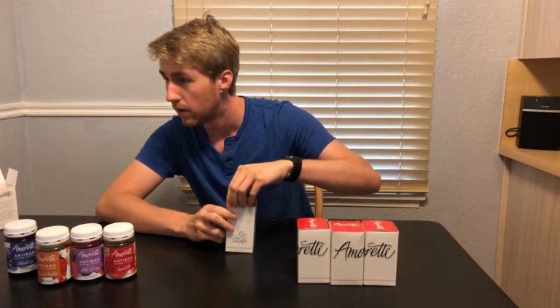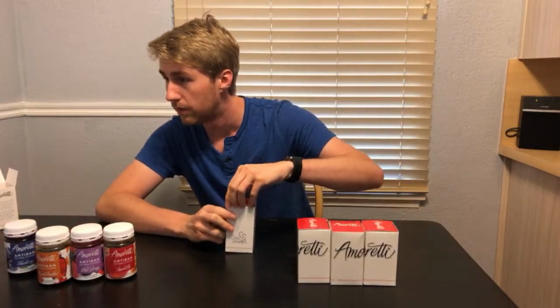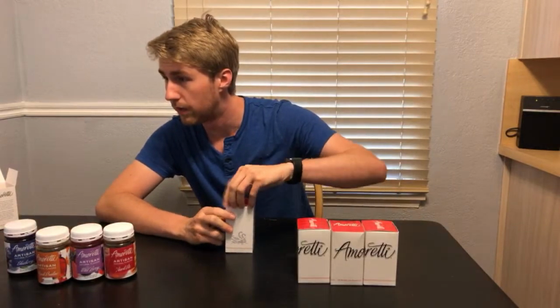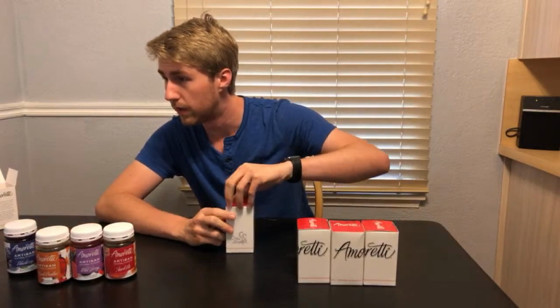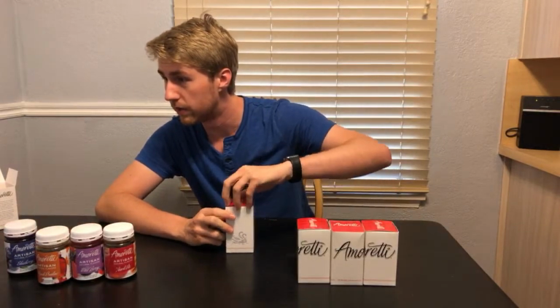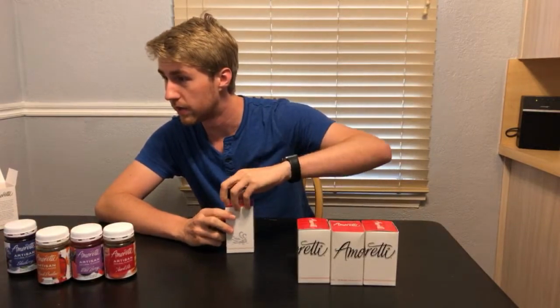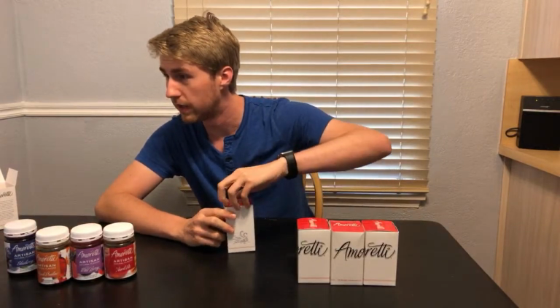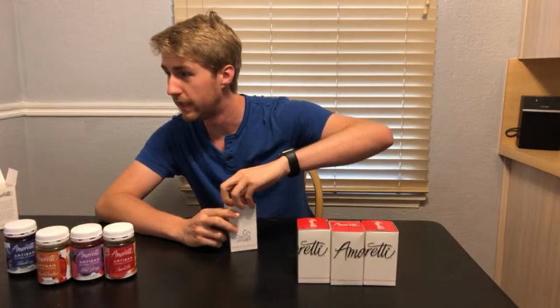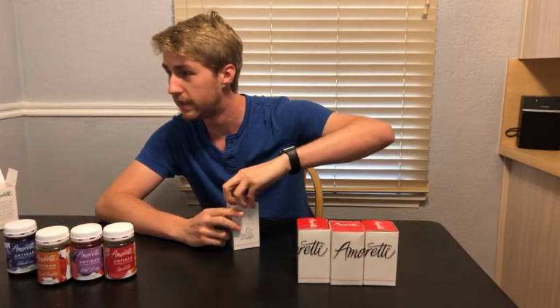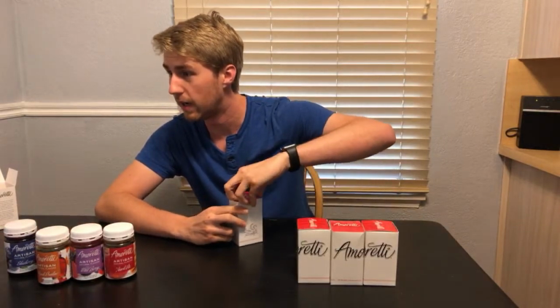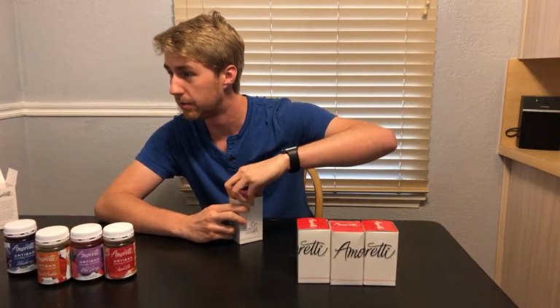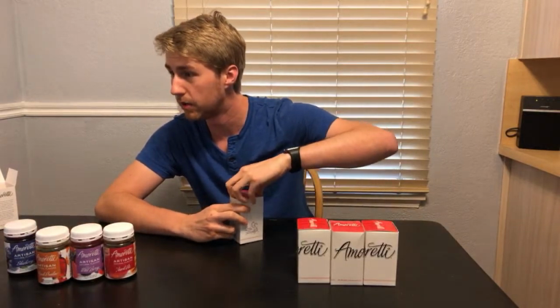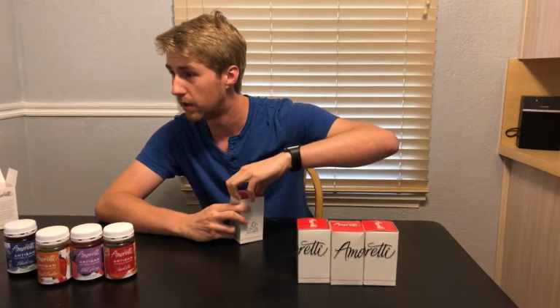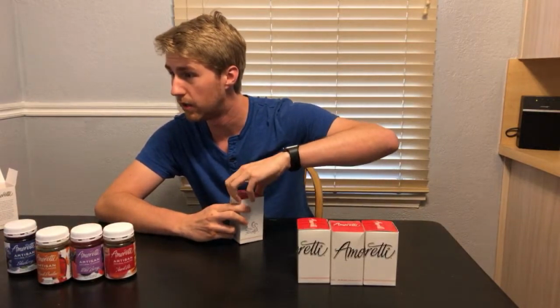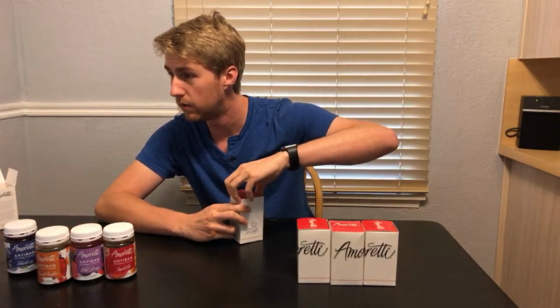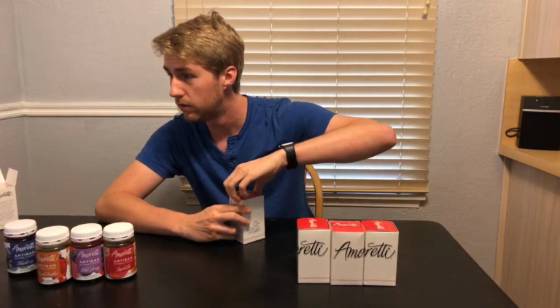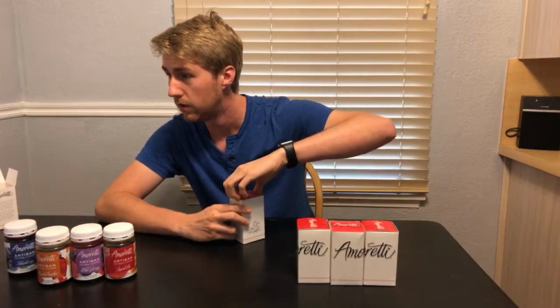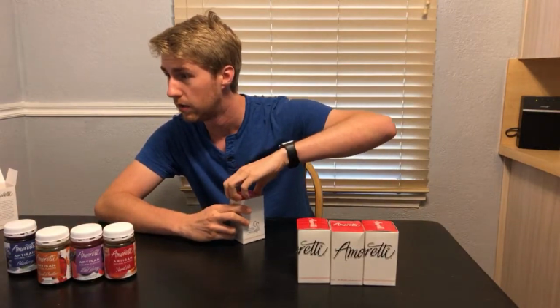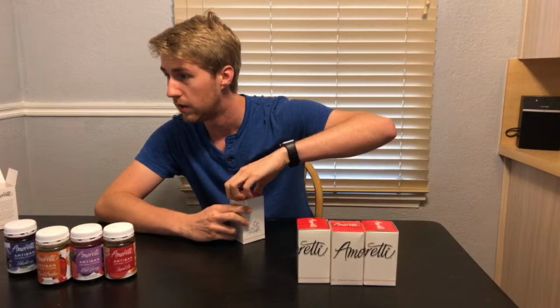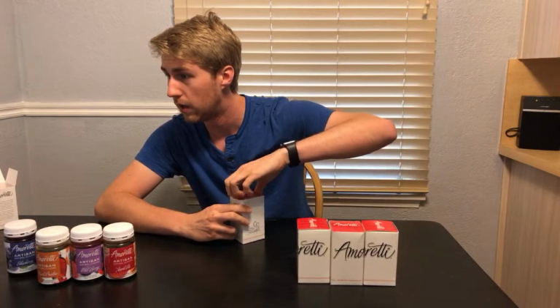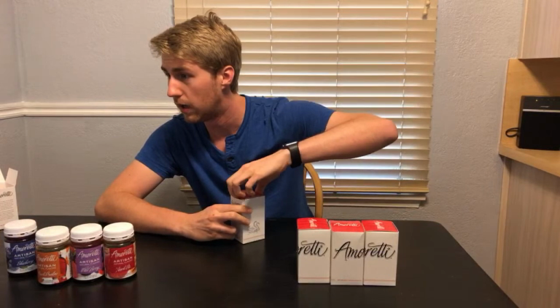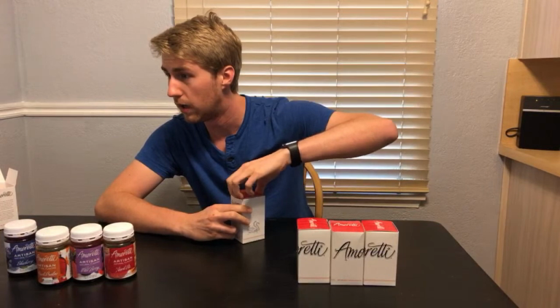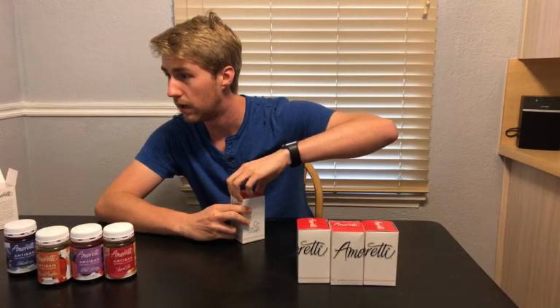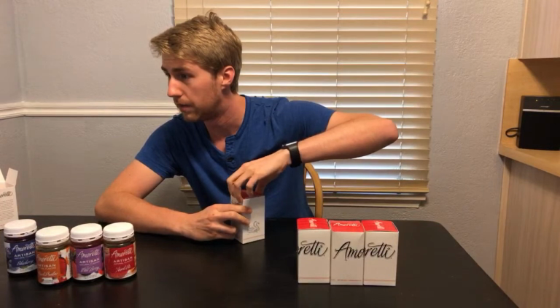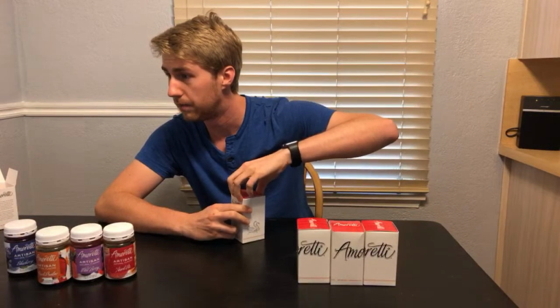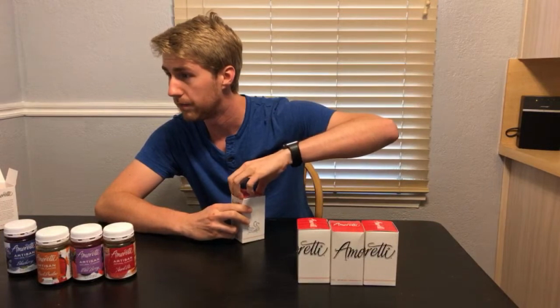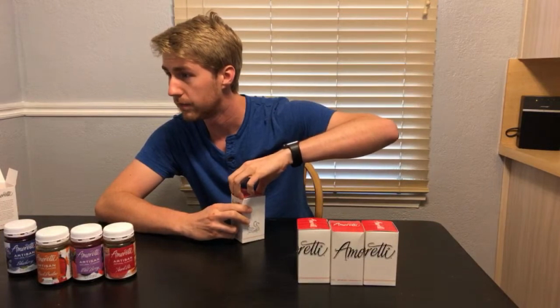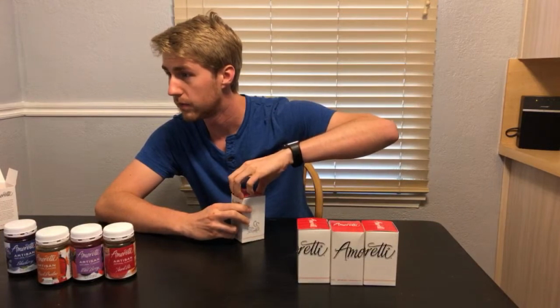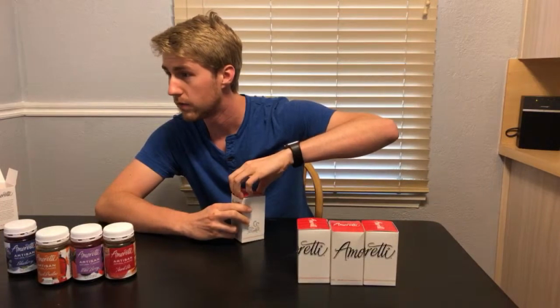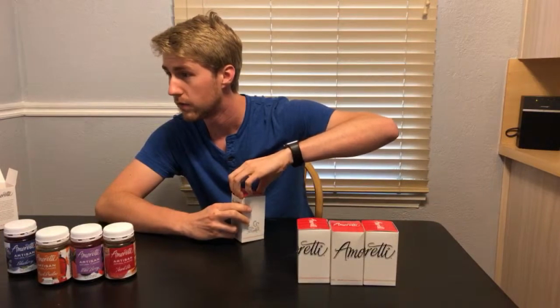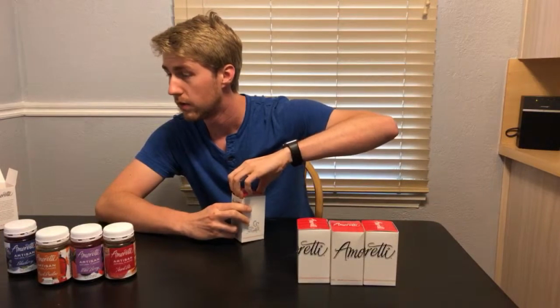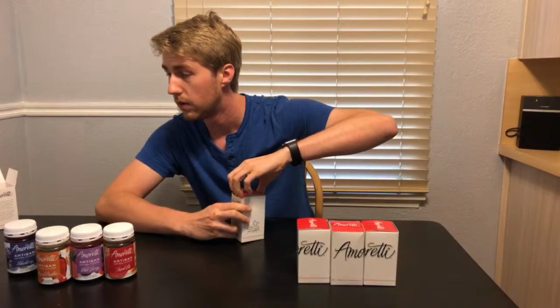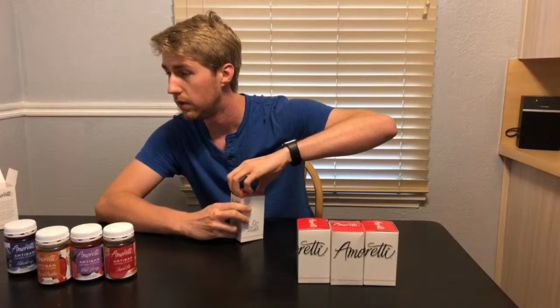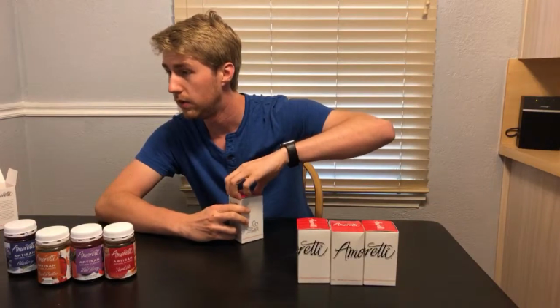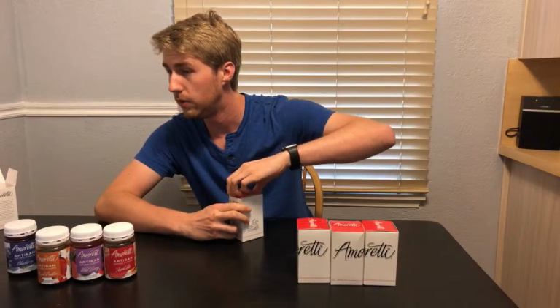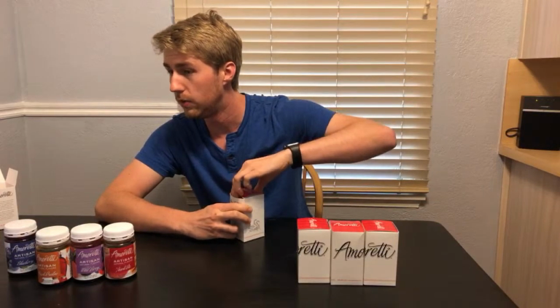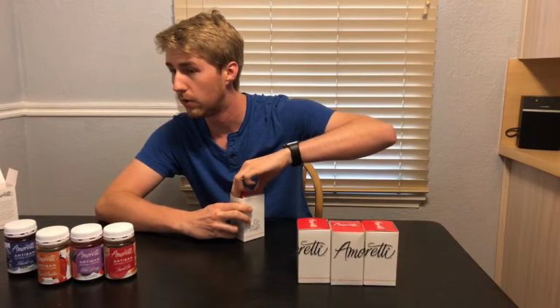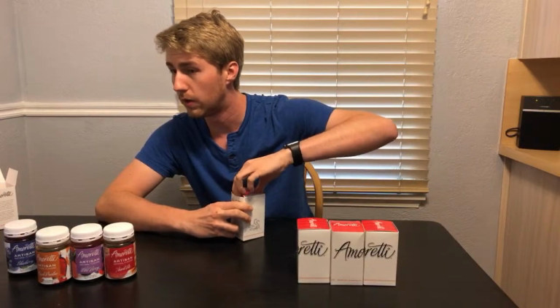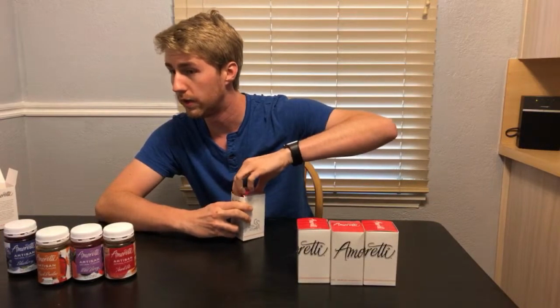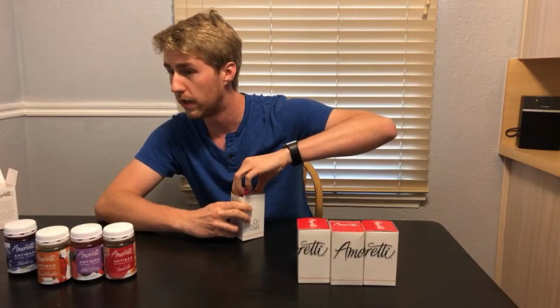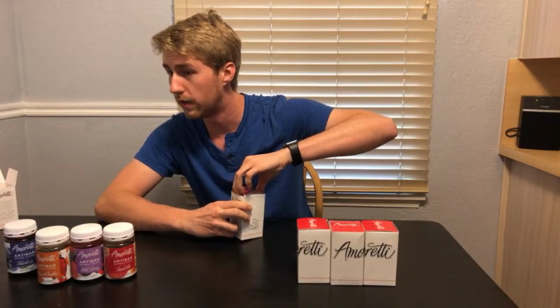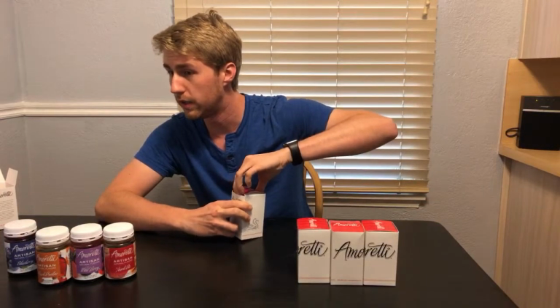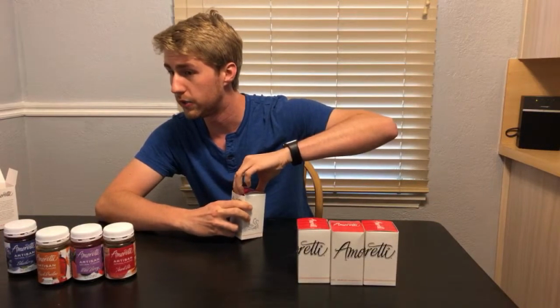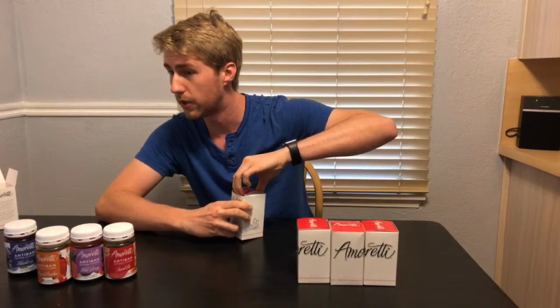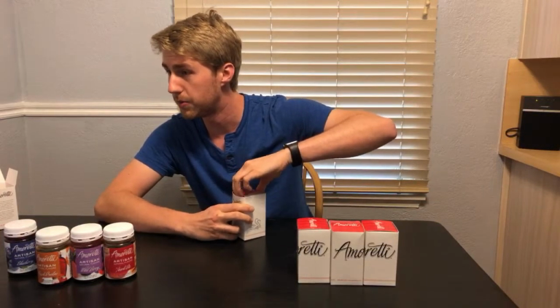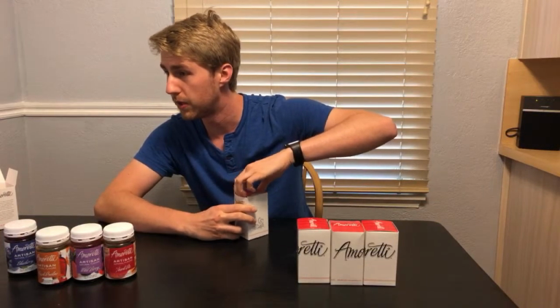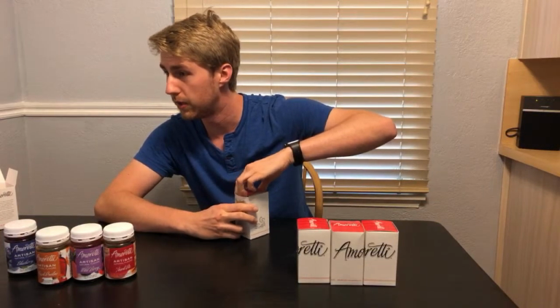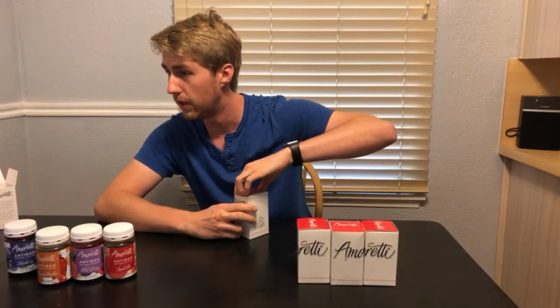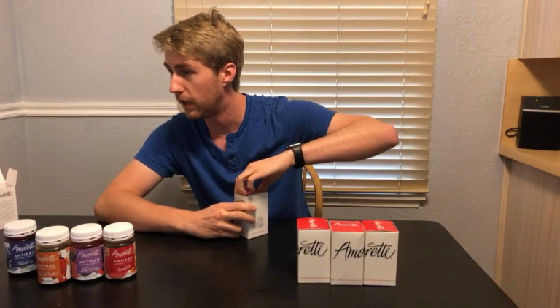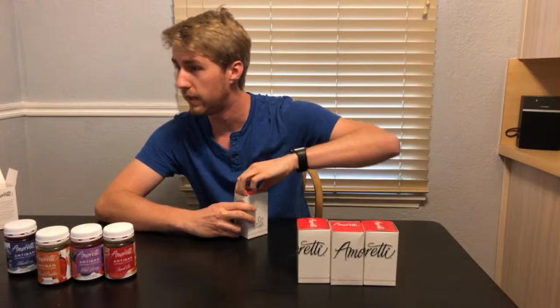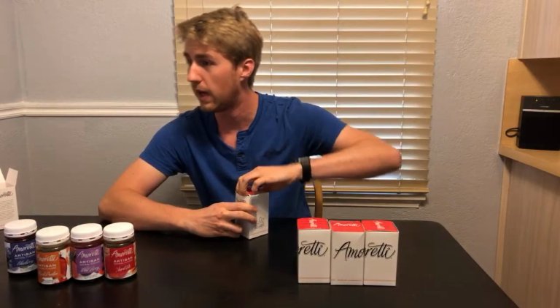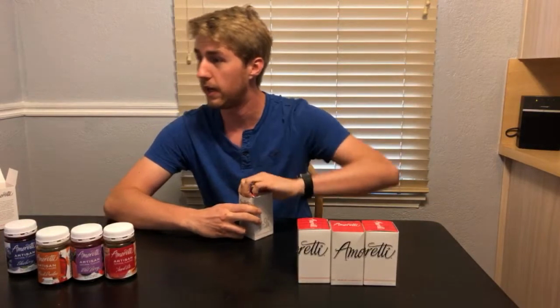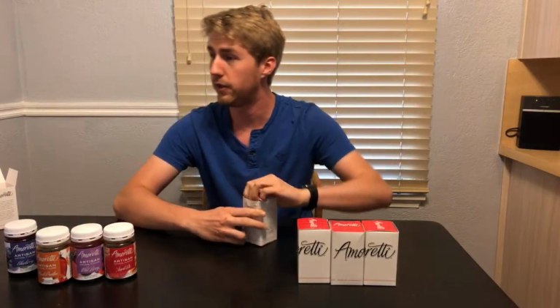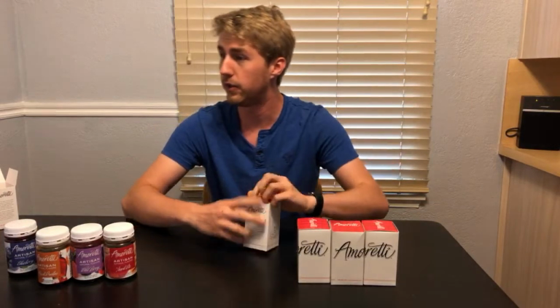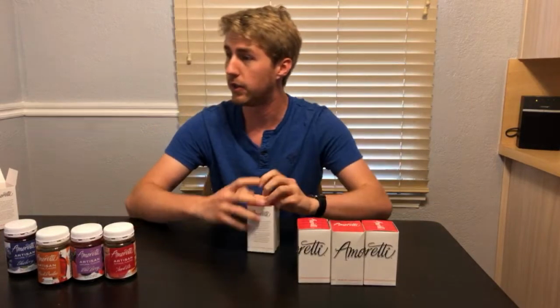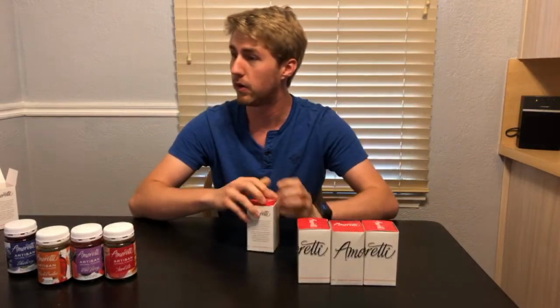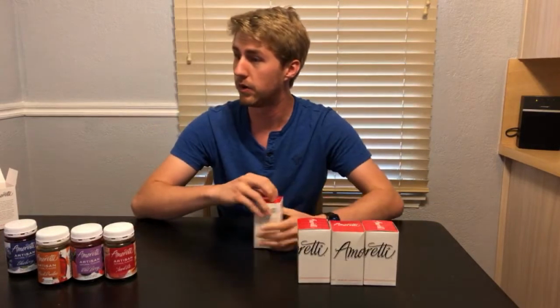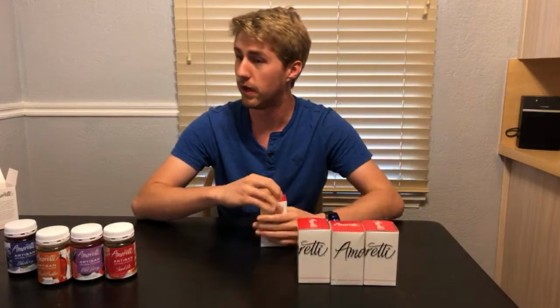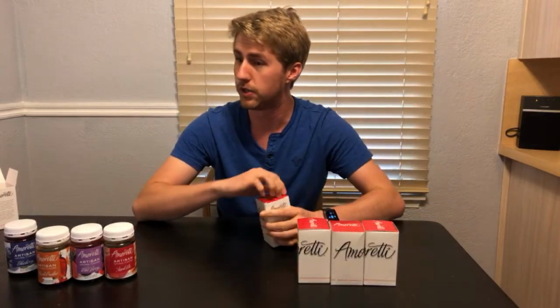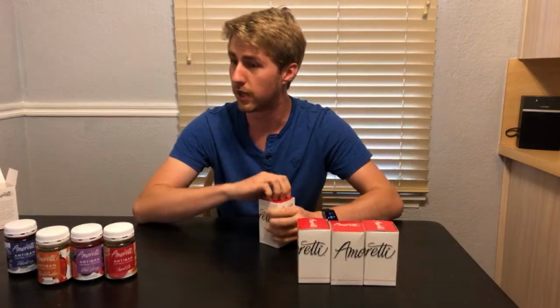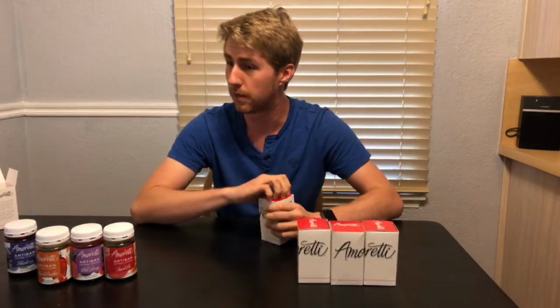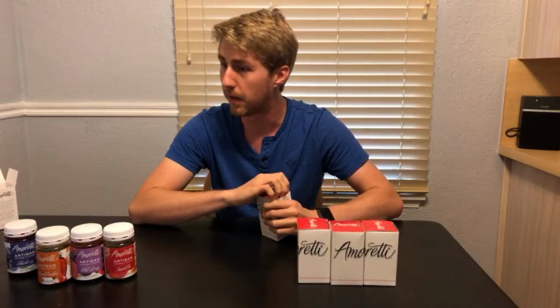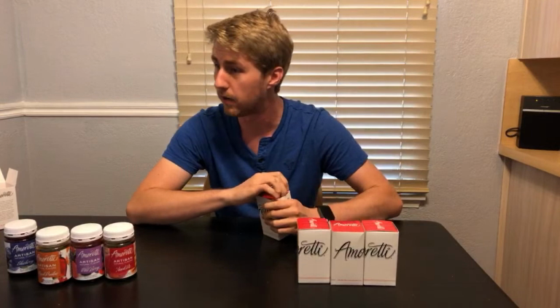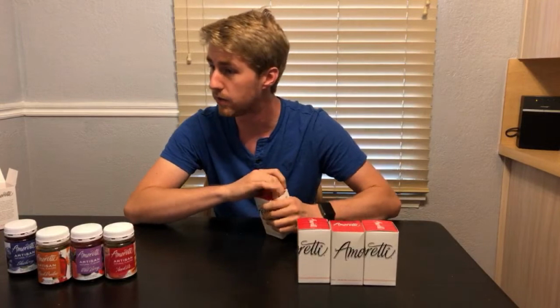Vernon, there's a link down below in the description — hit that and you can go in and check them out.